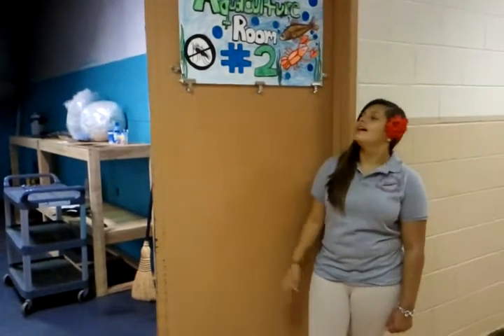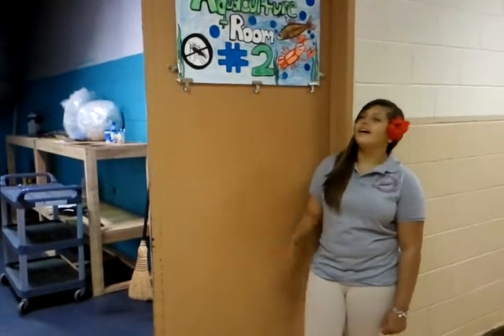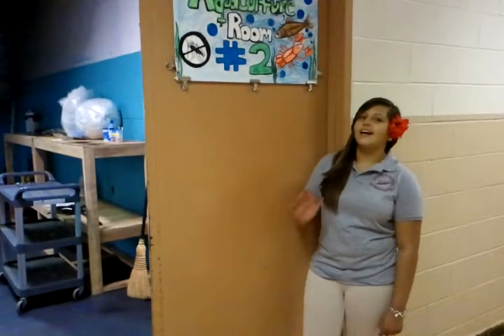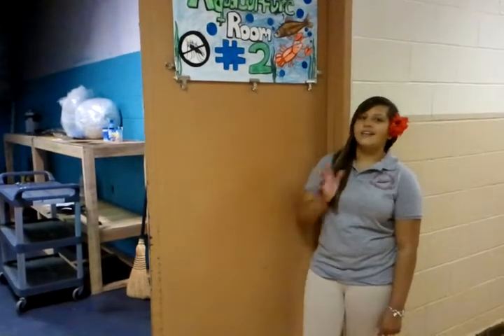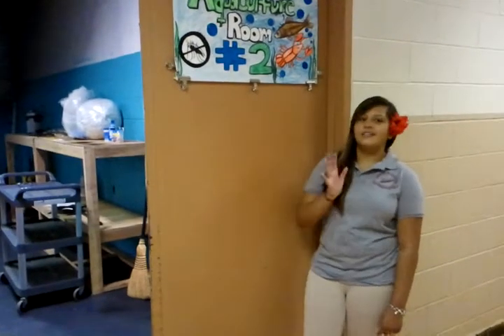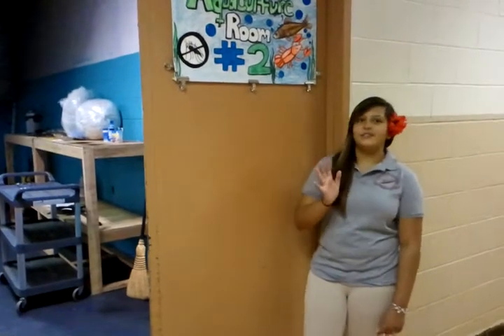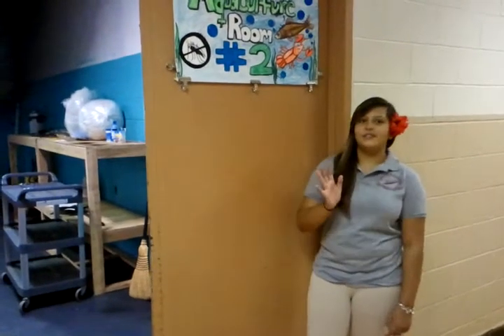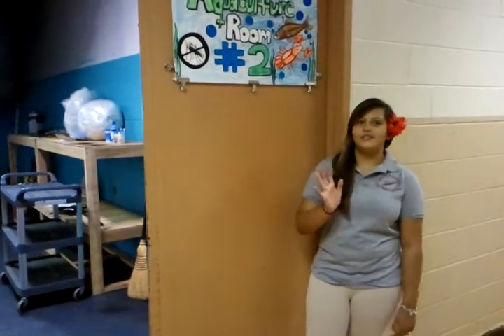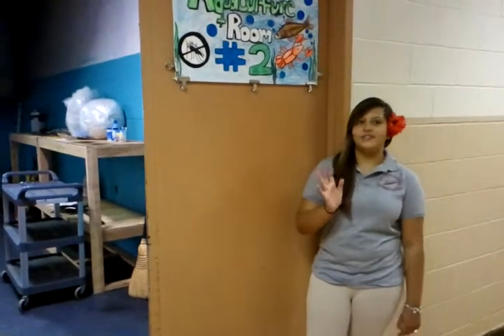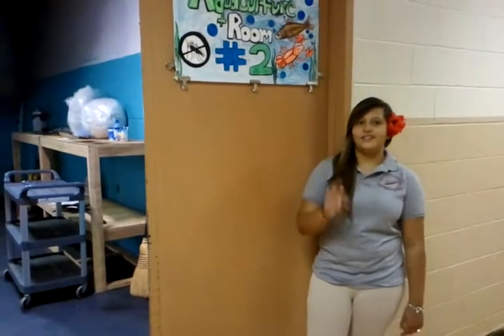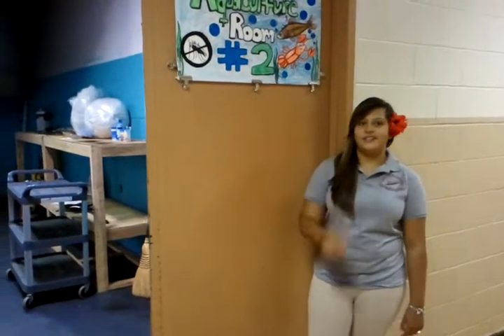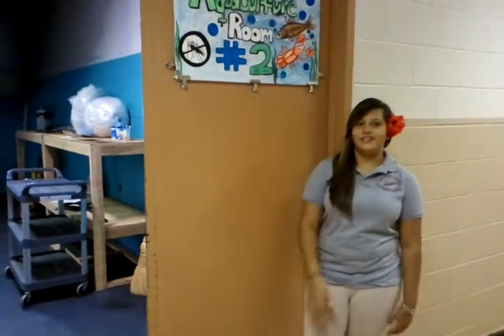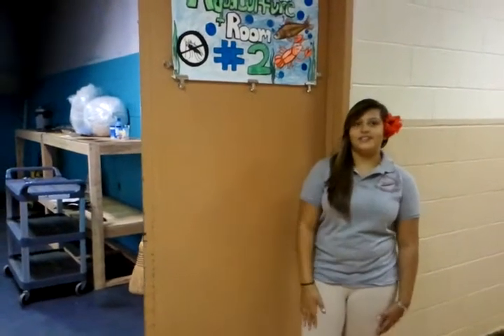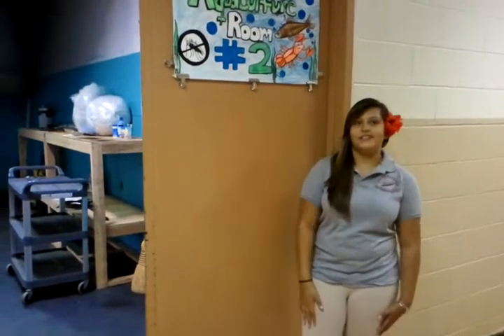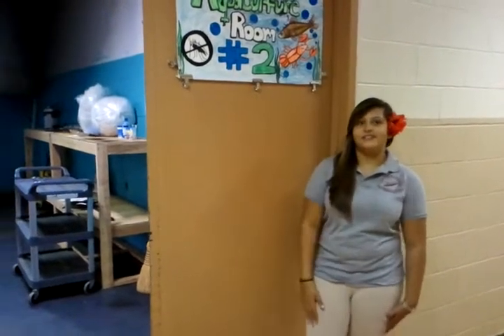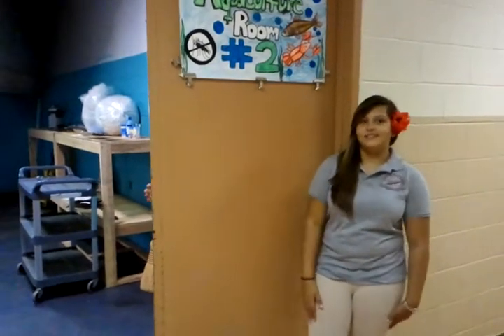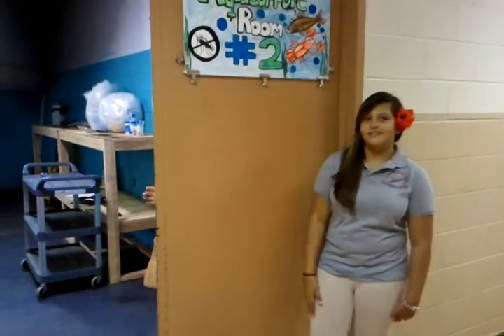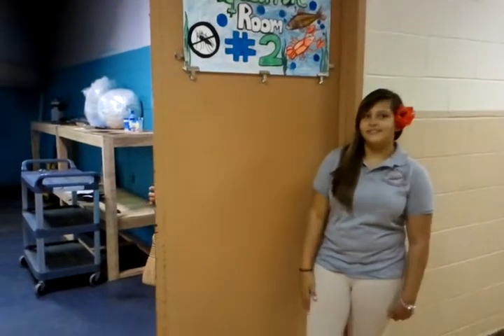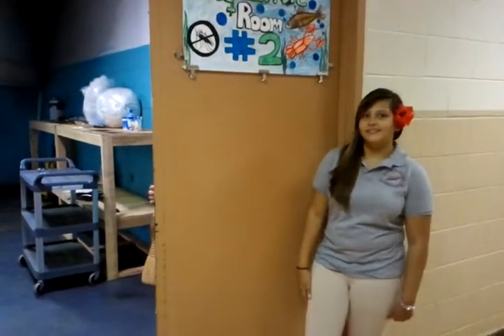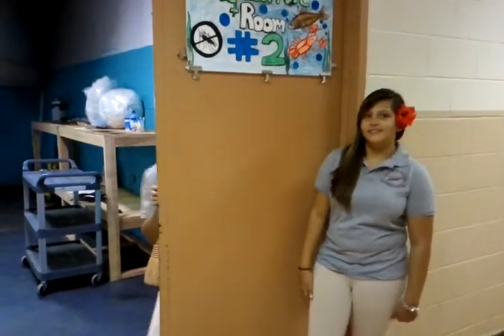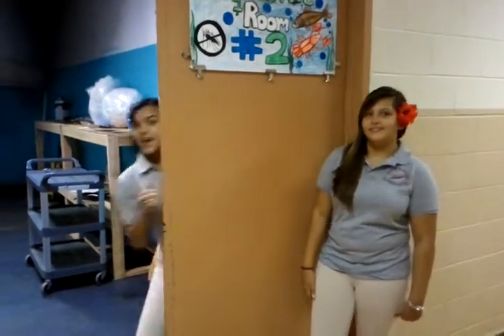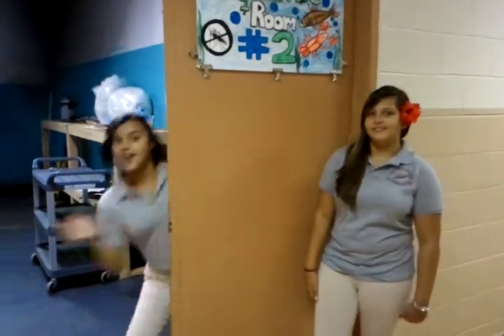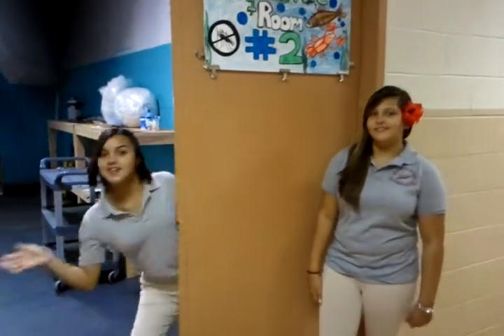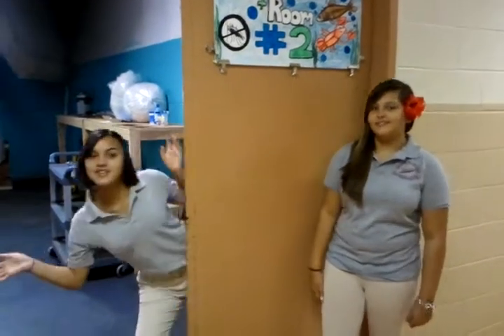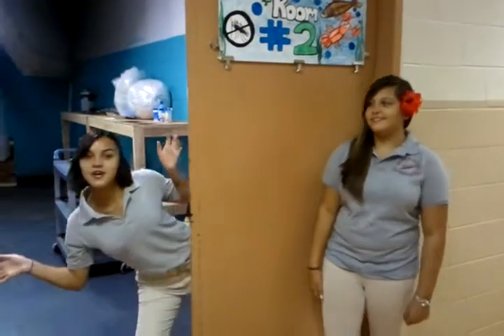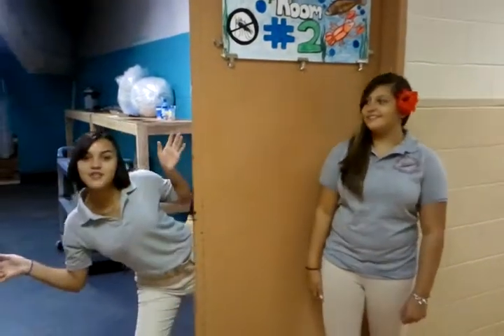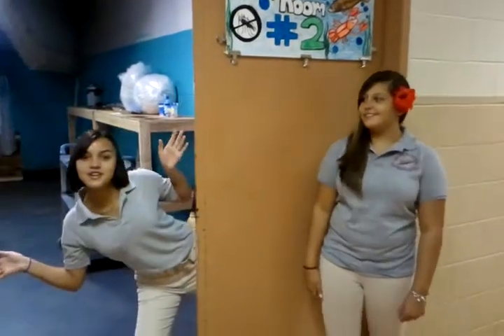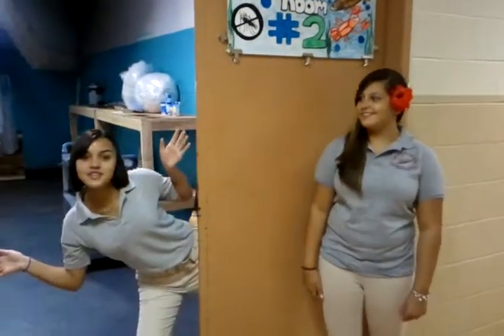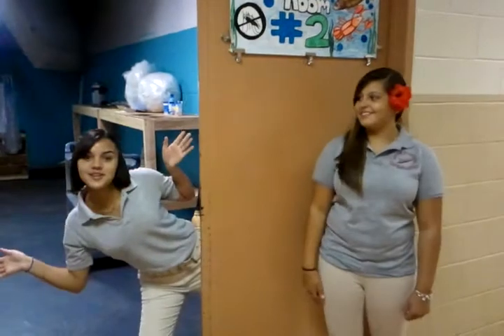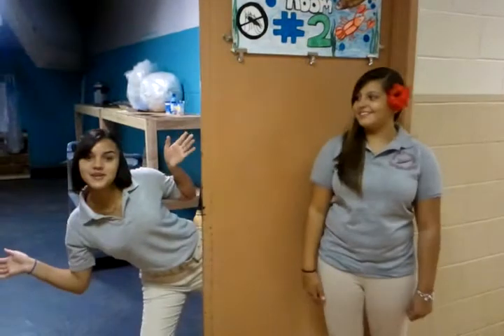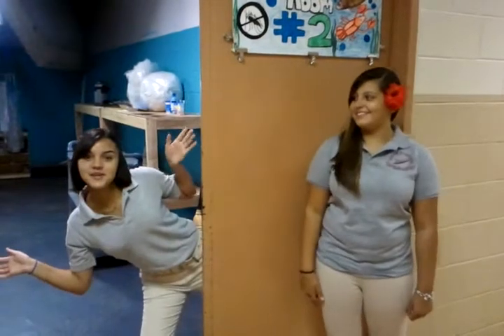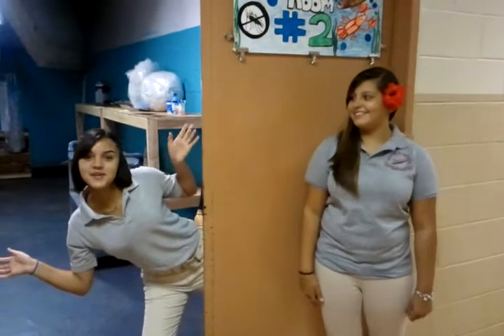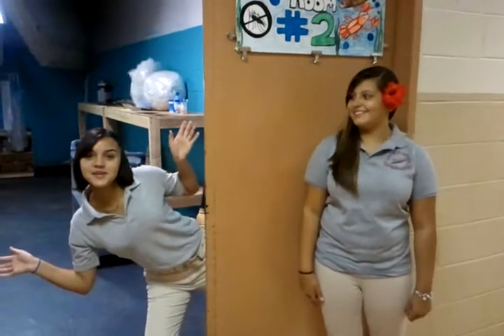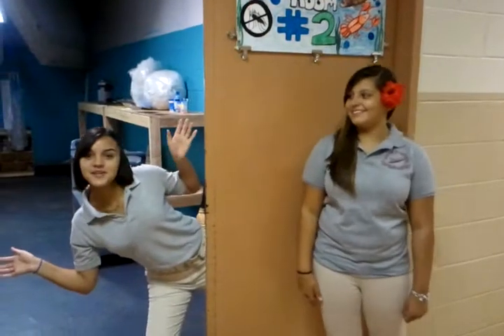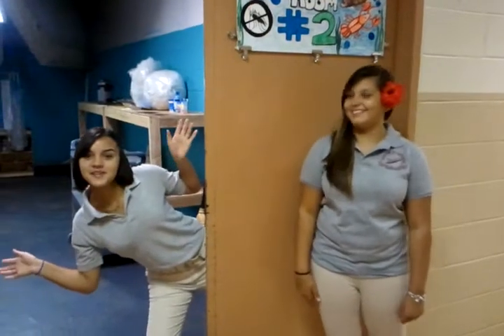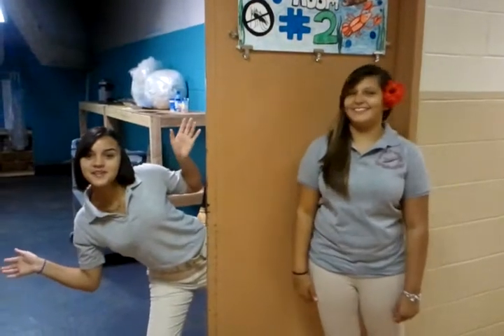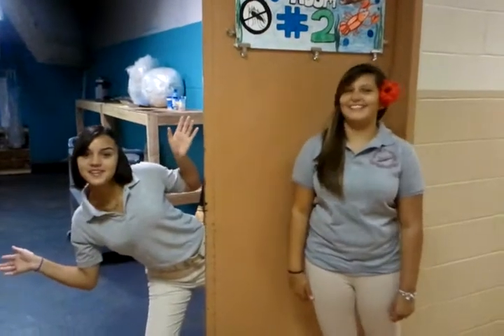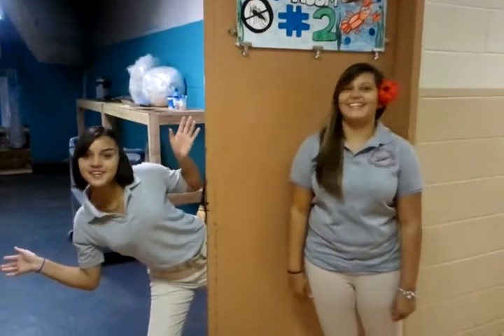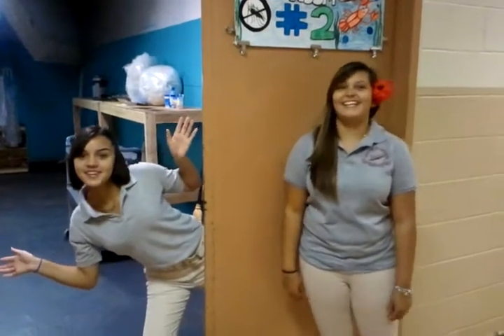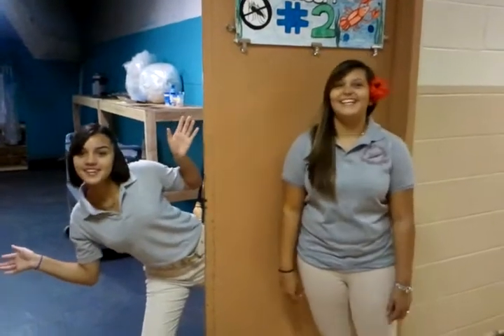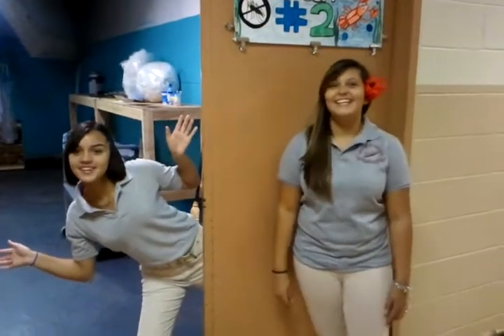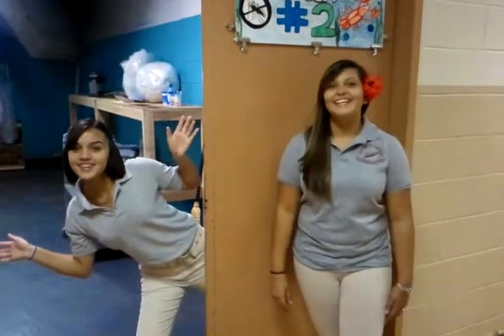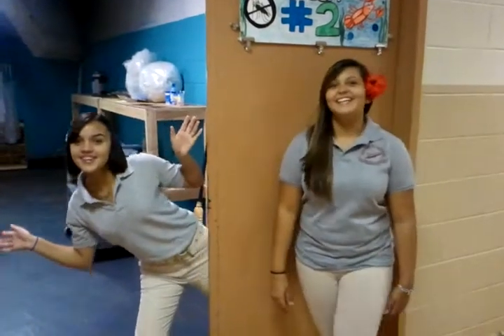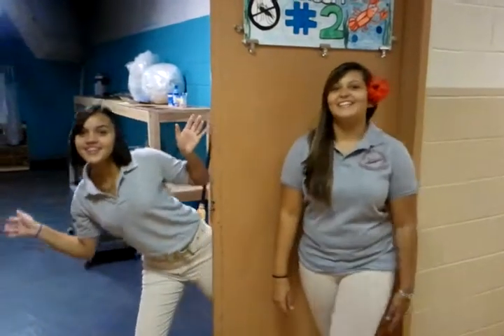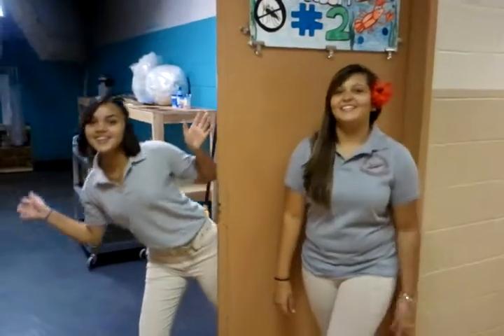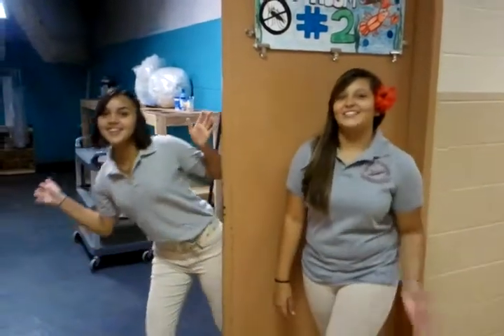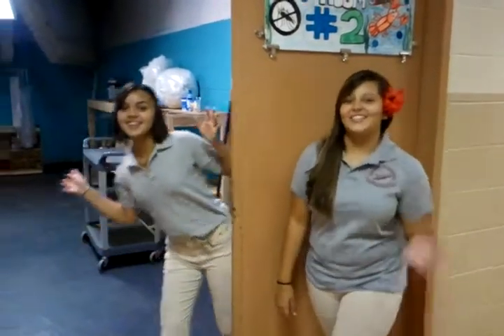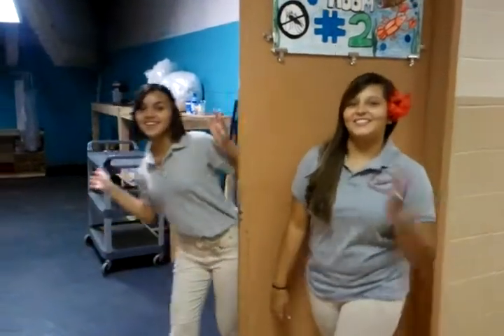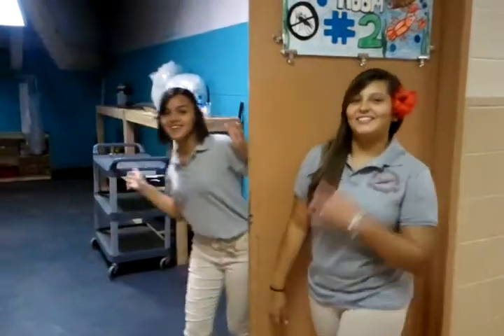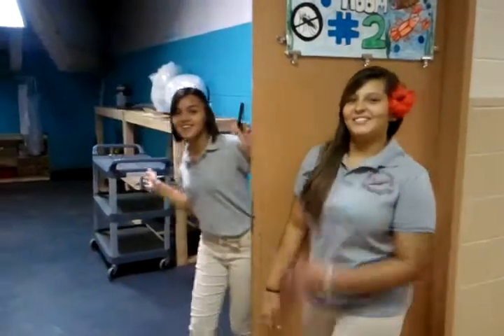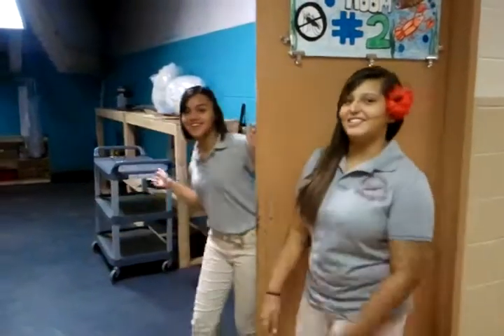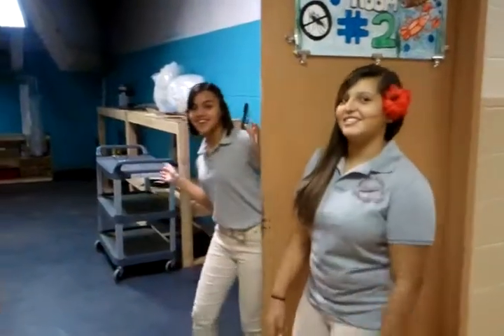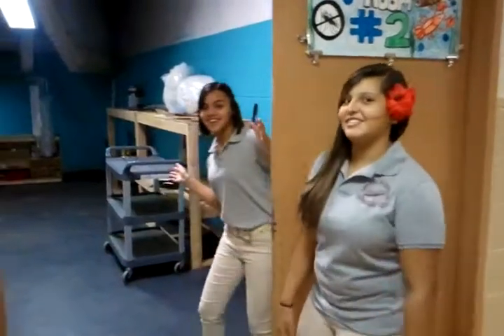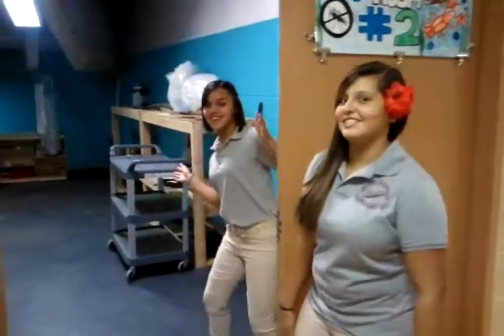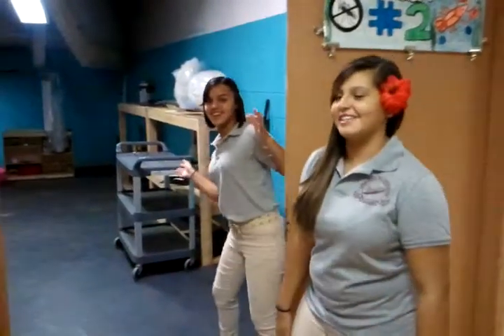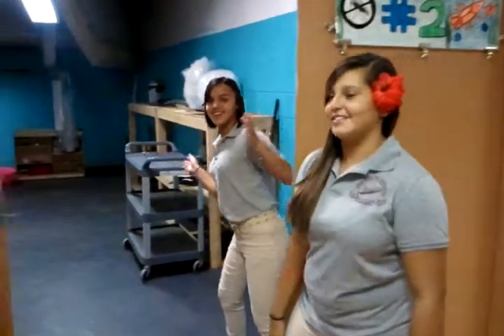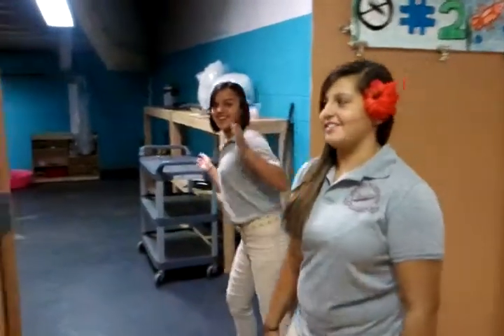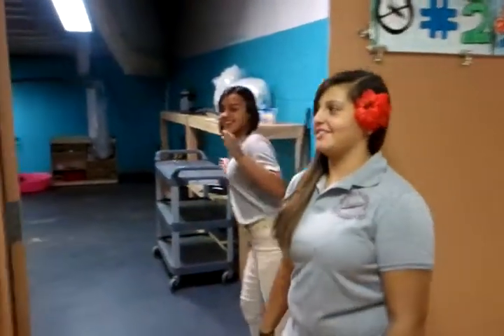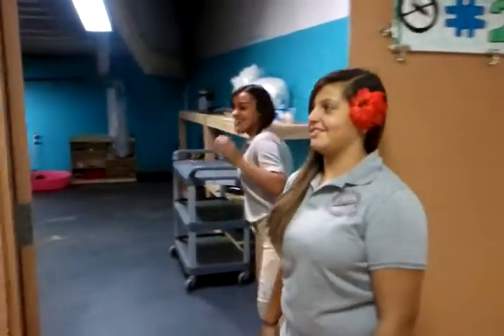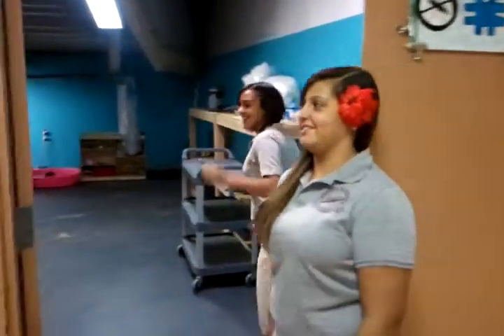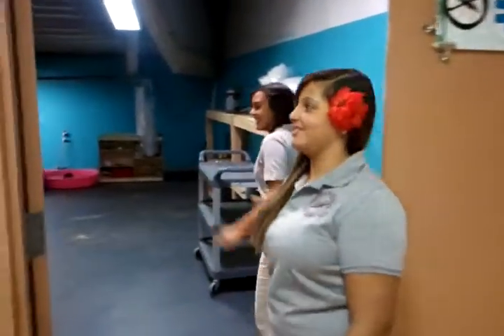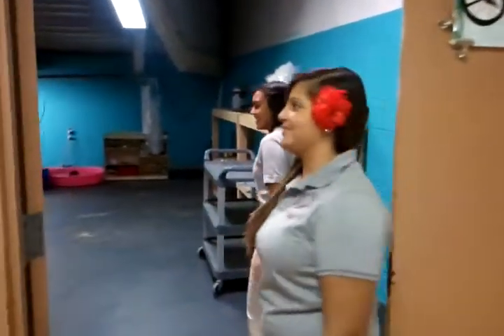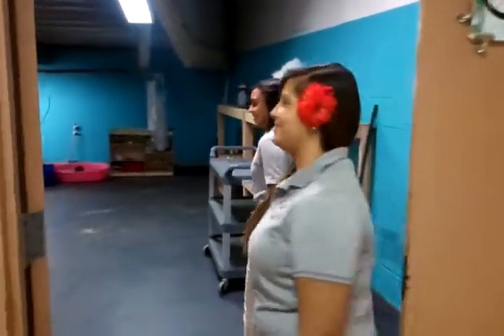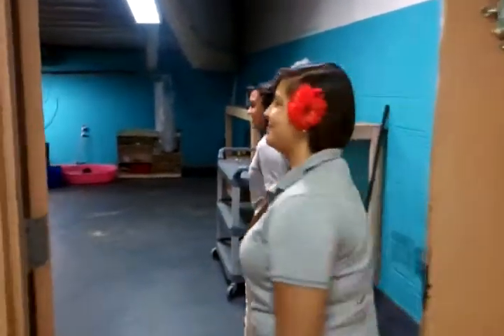Hi, it's Victoria again, and Sophie too! Come on, we want to show you our second aquaculture room.